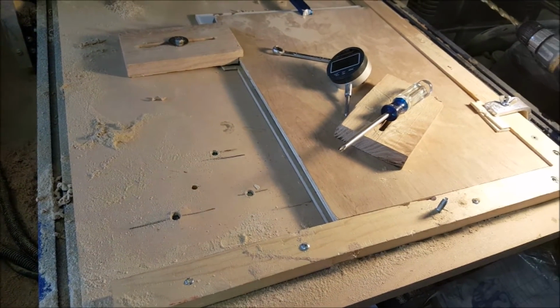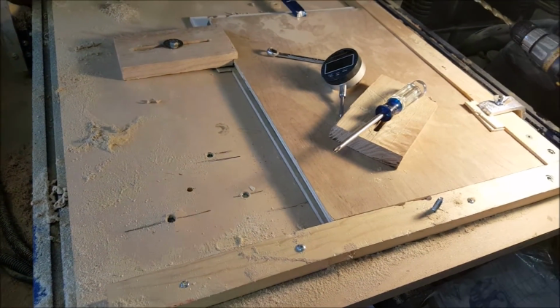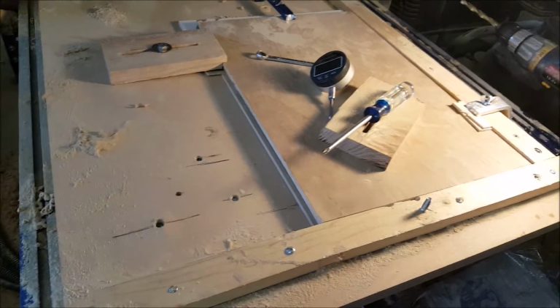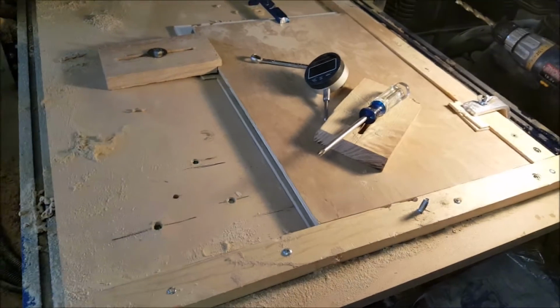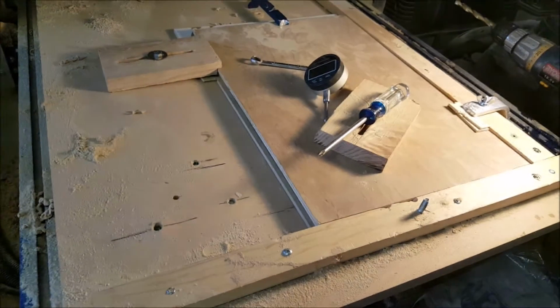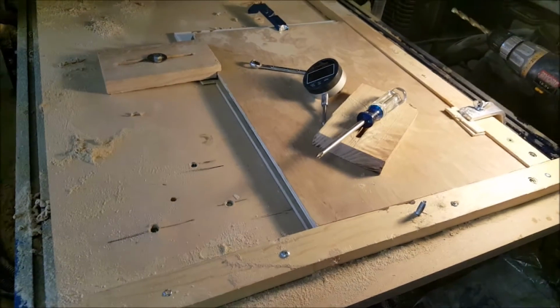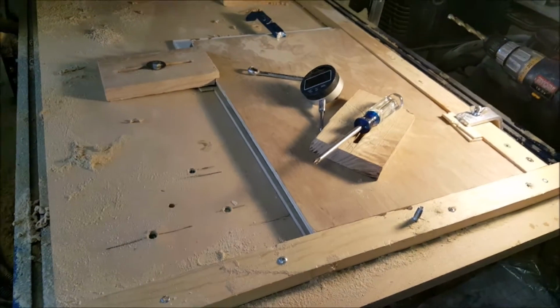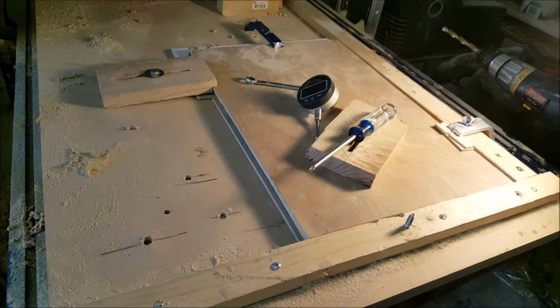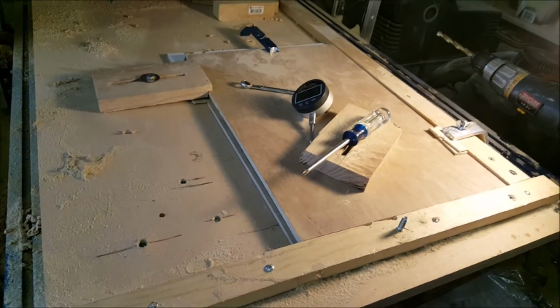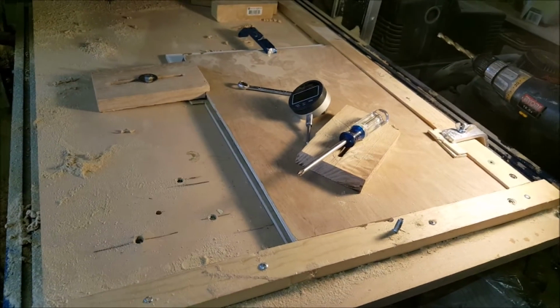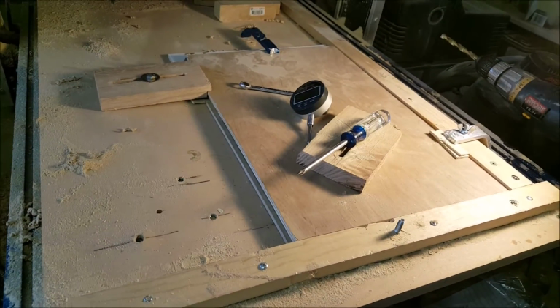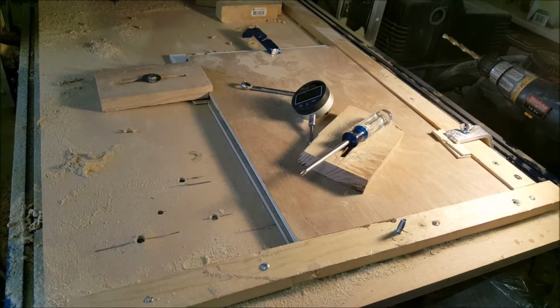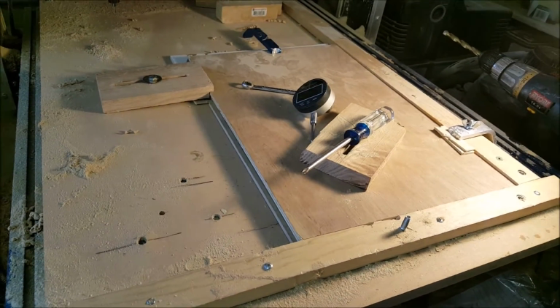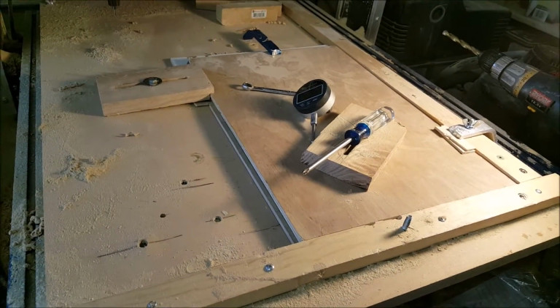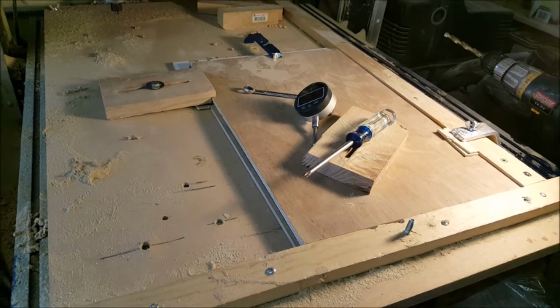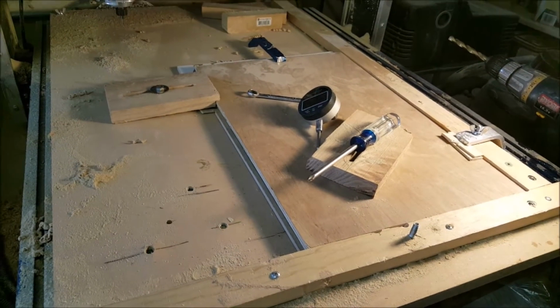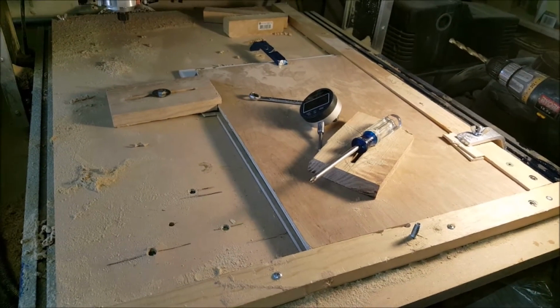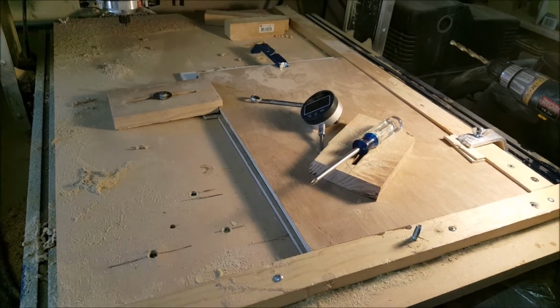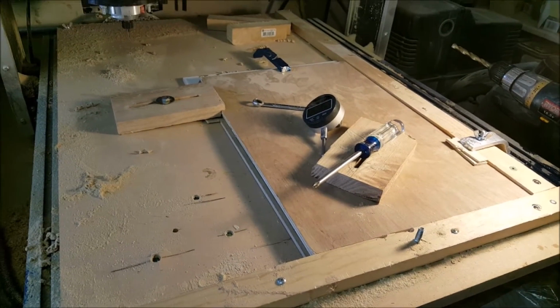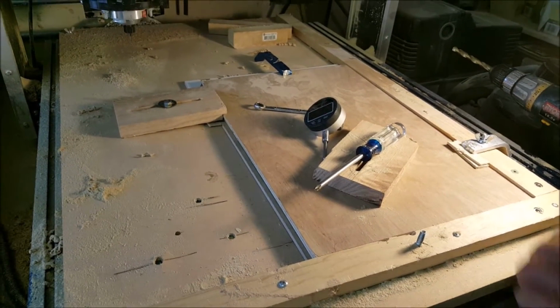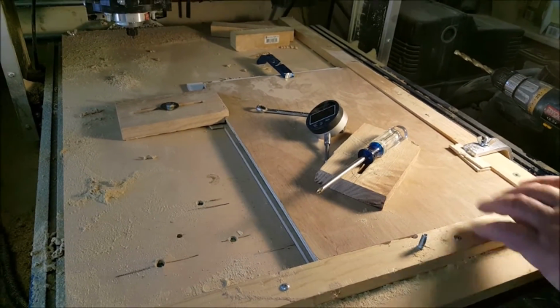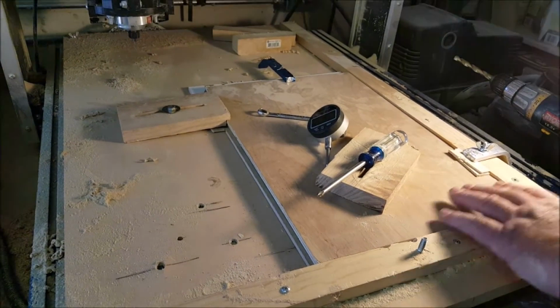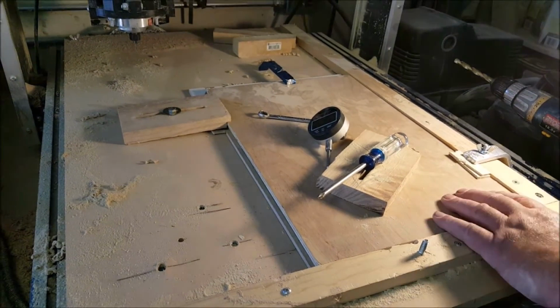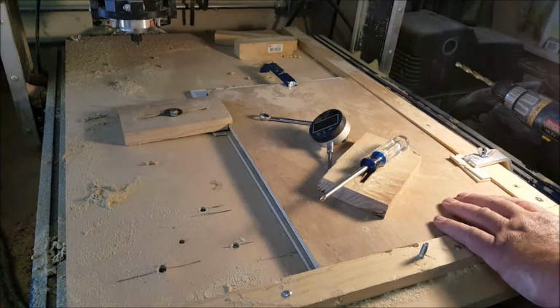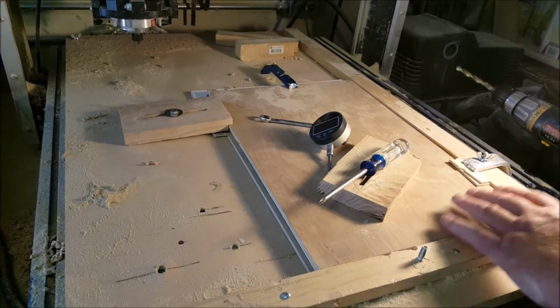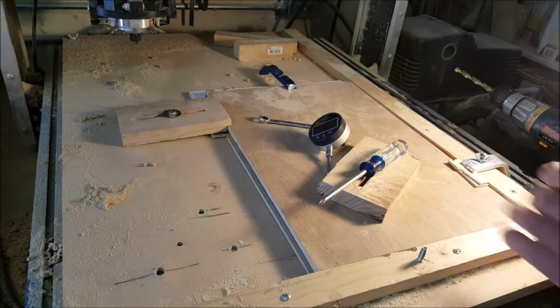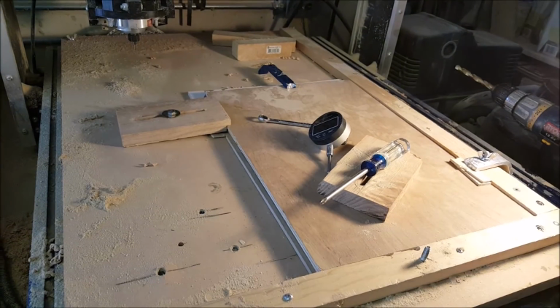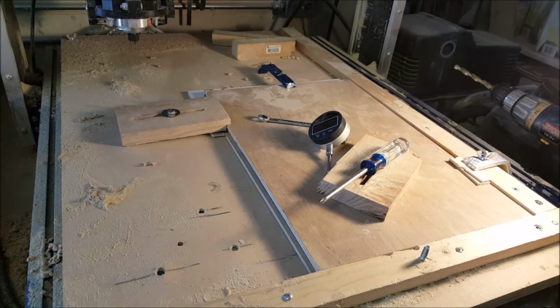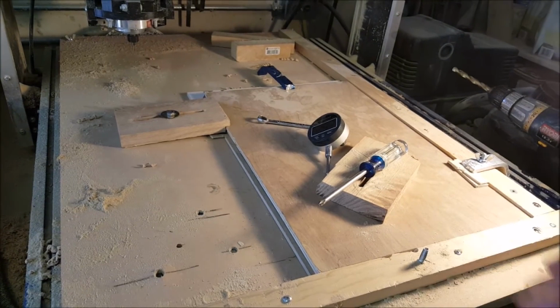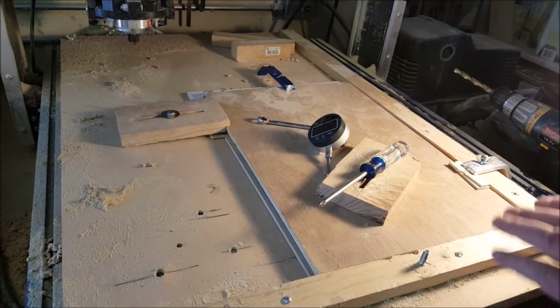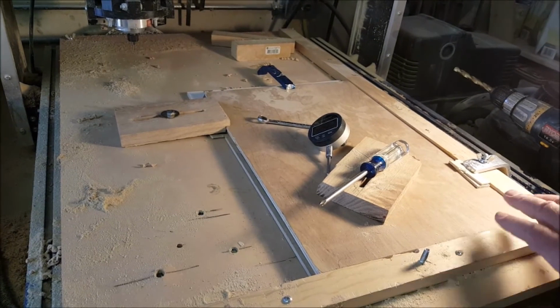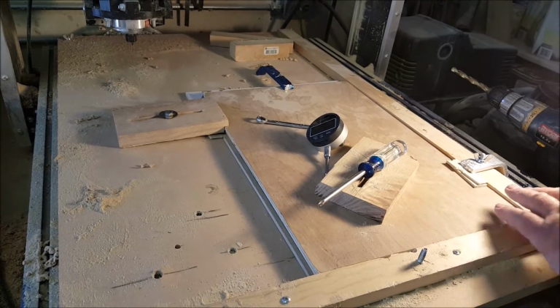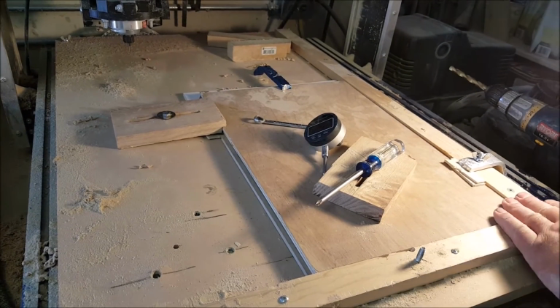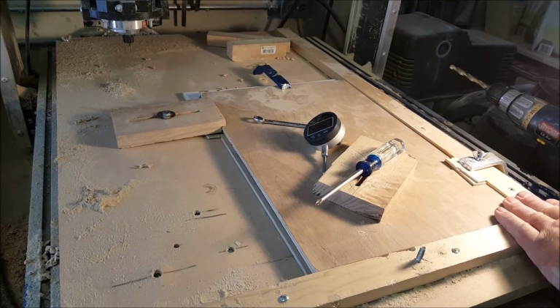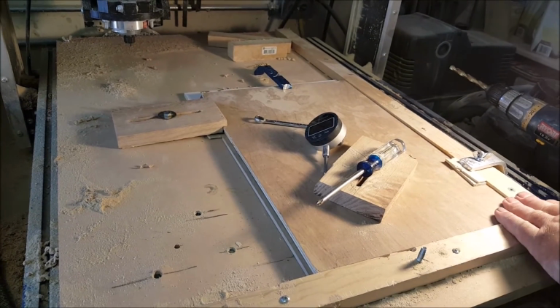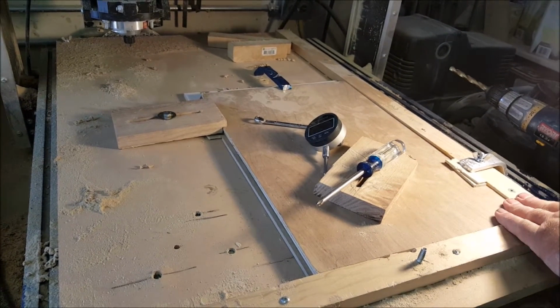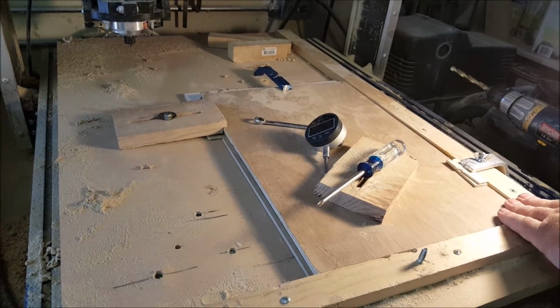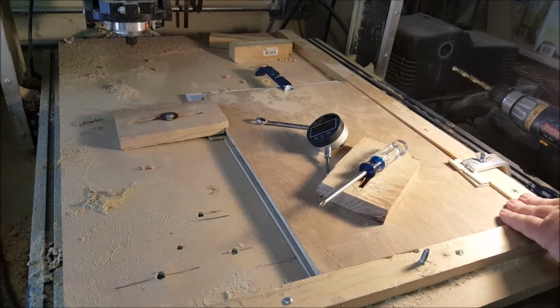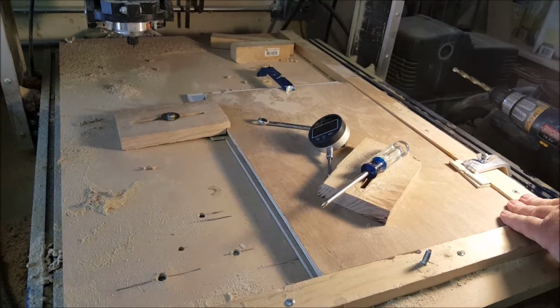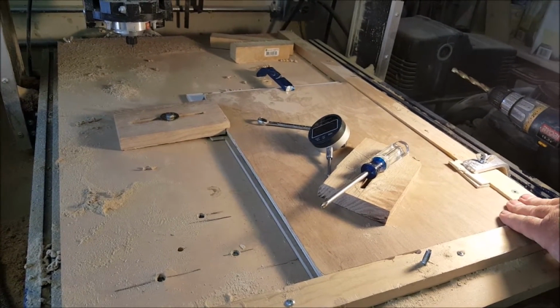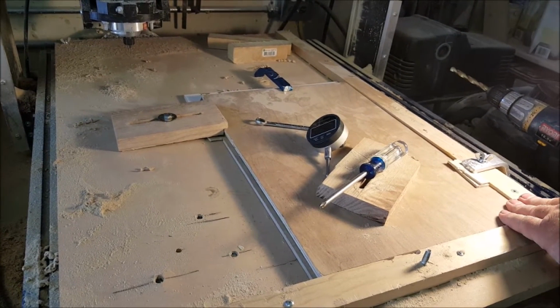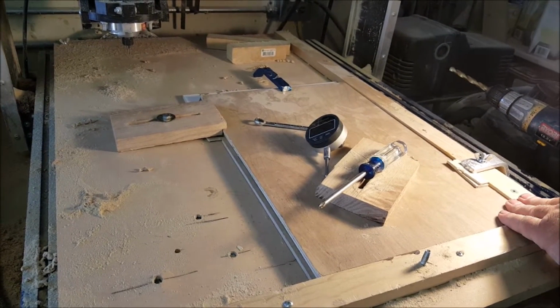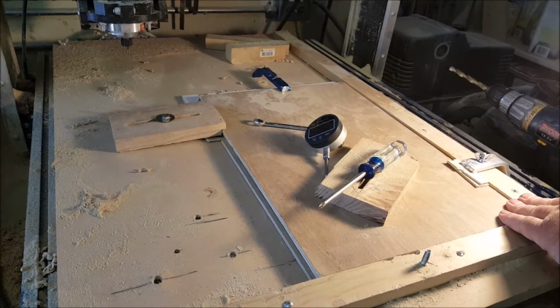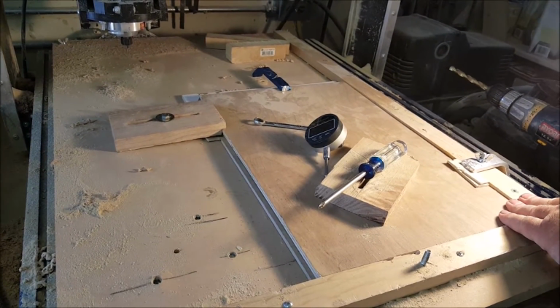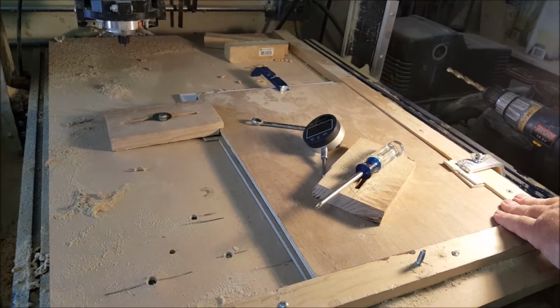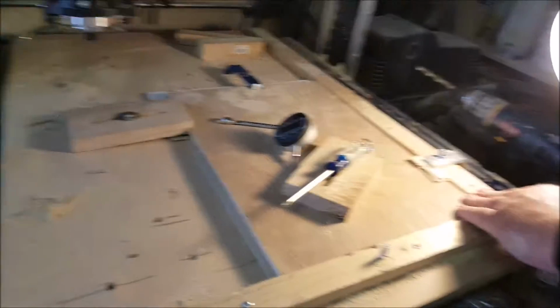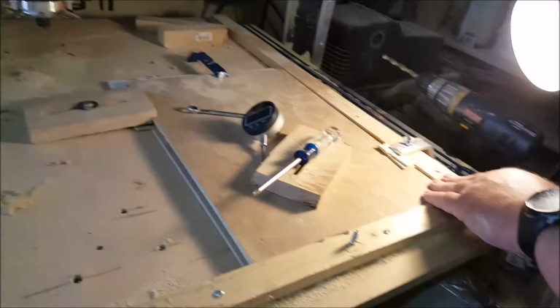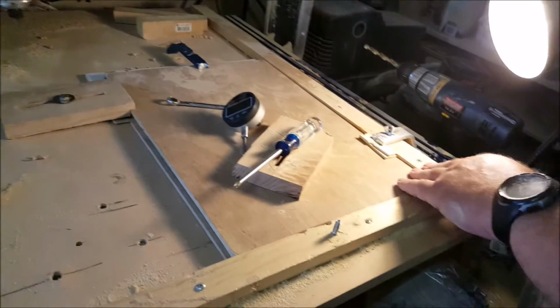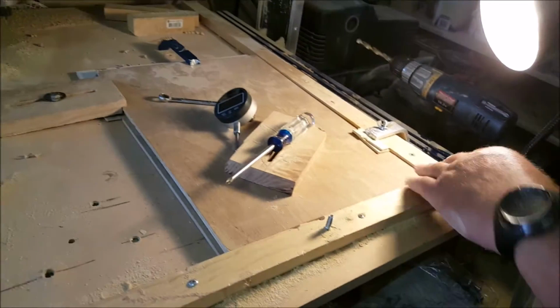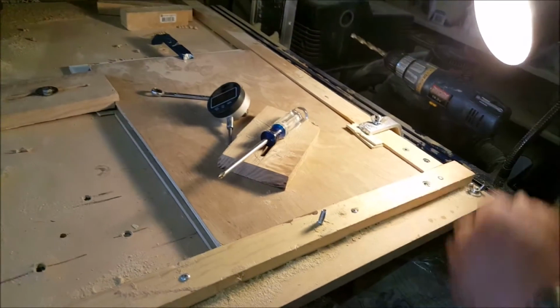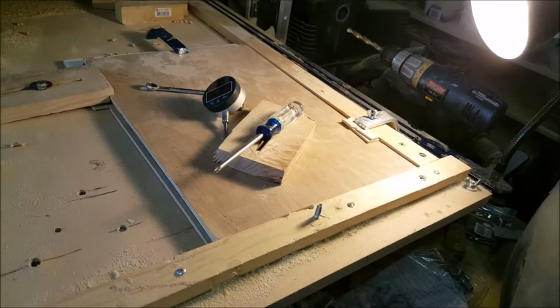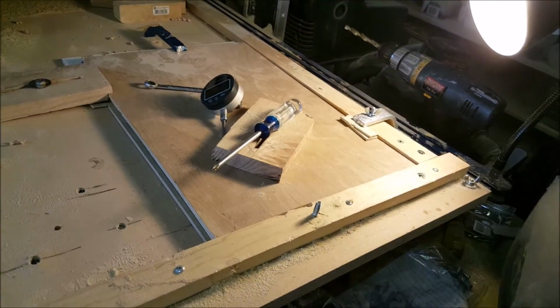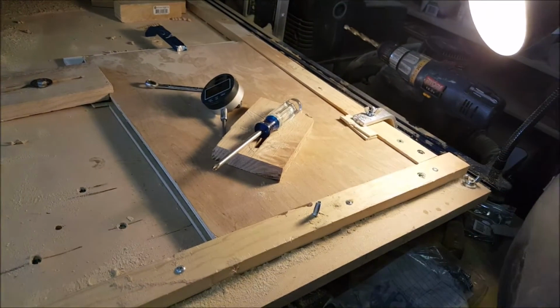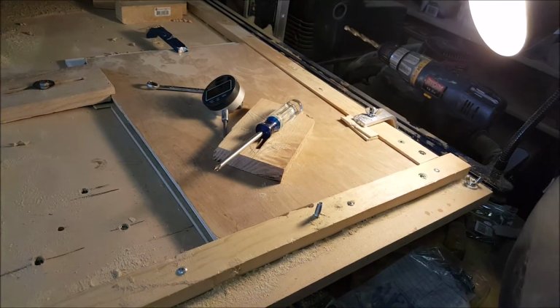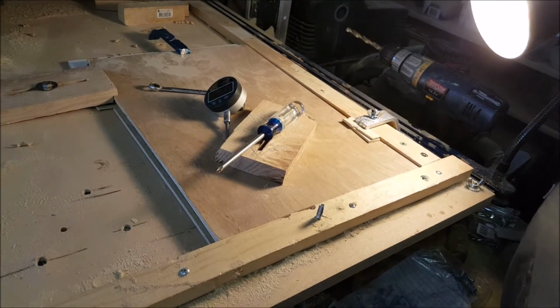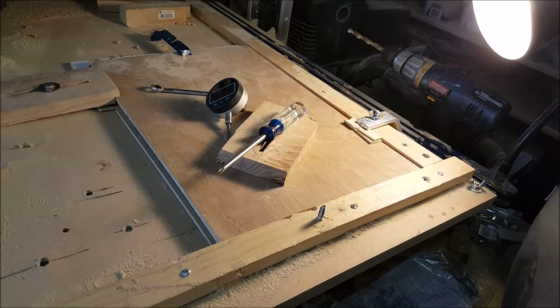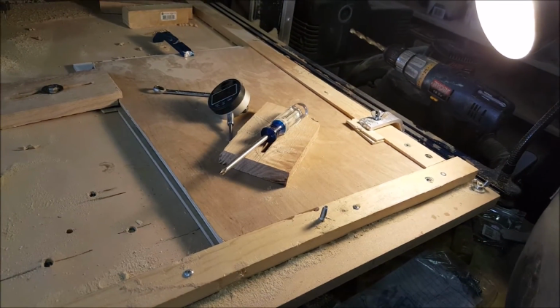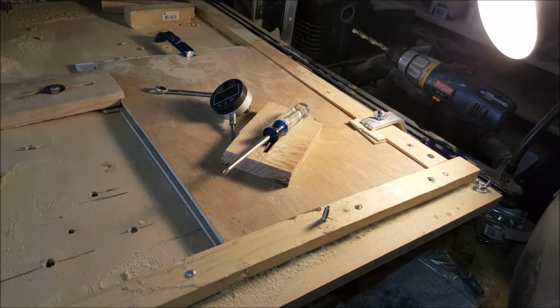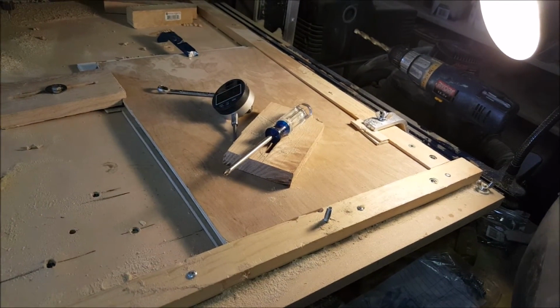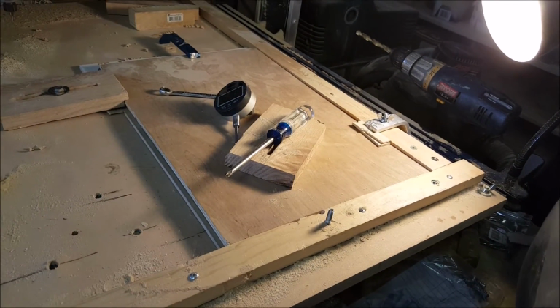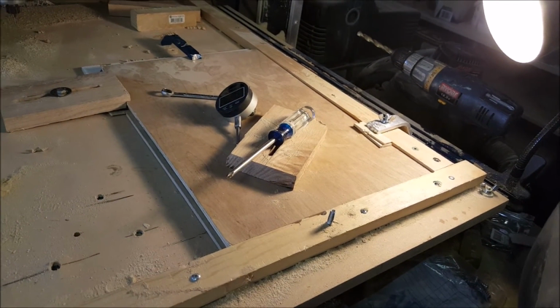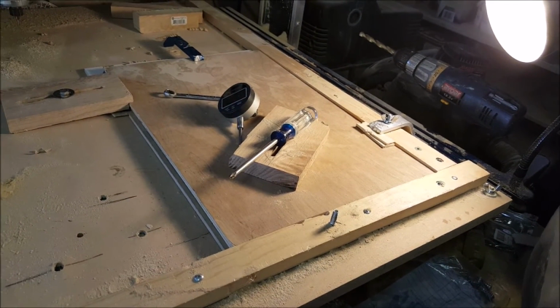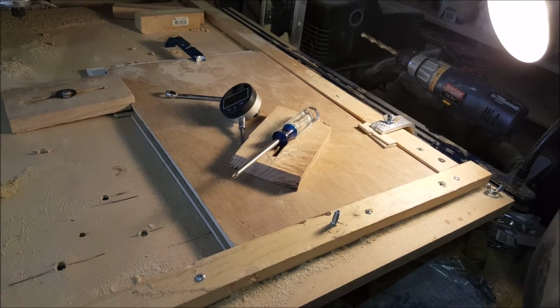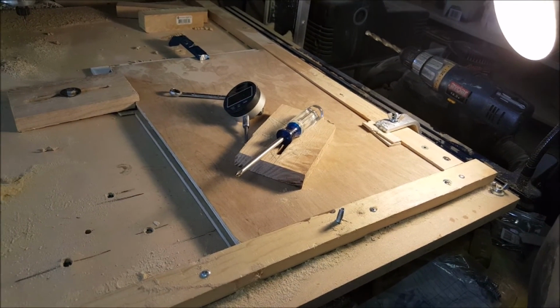And that's how I solved the problem with the router. It works good, it'll hold it down. I've got a square here I can use any time, and it does a good job.